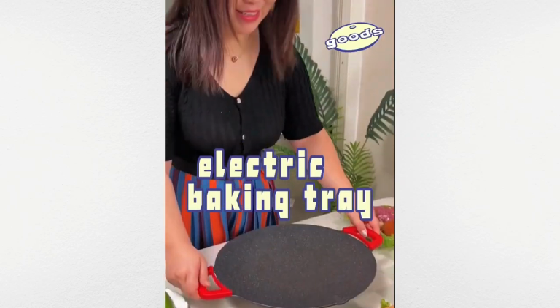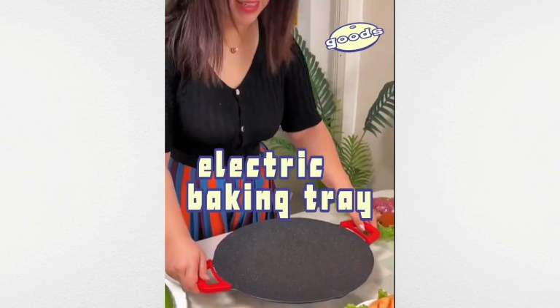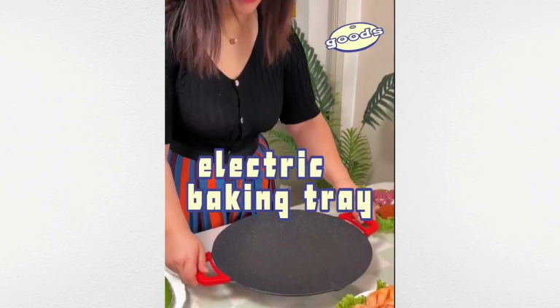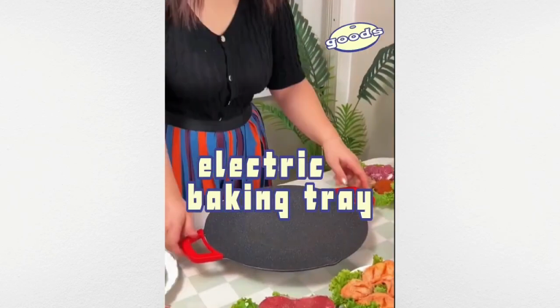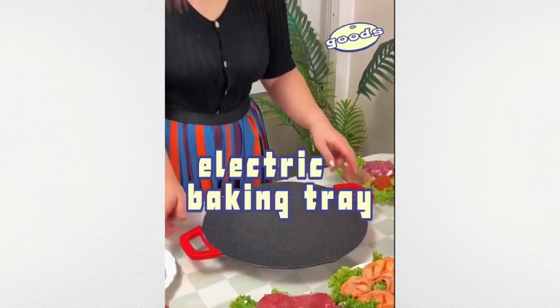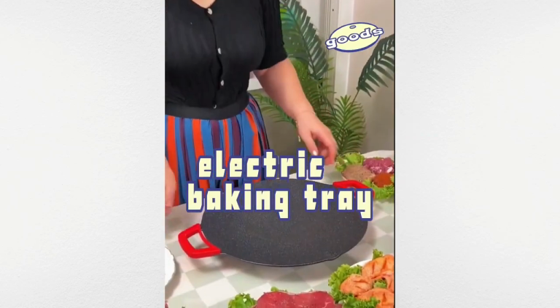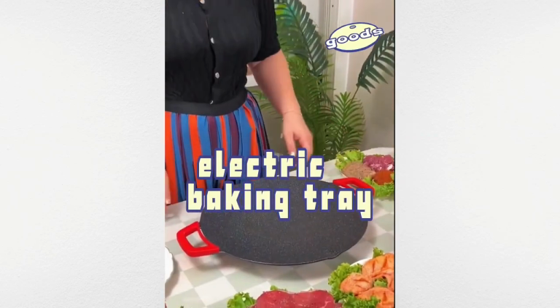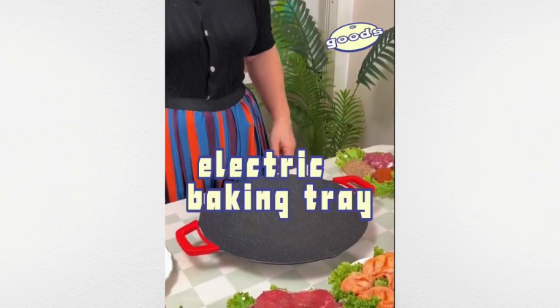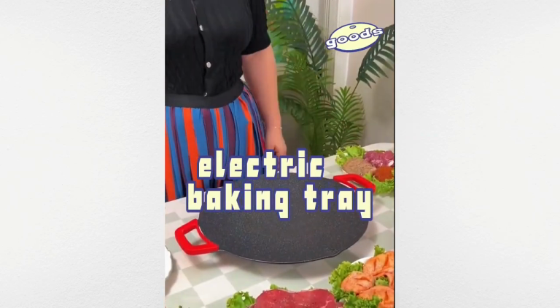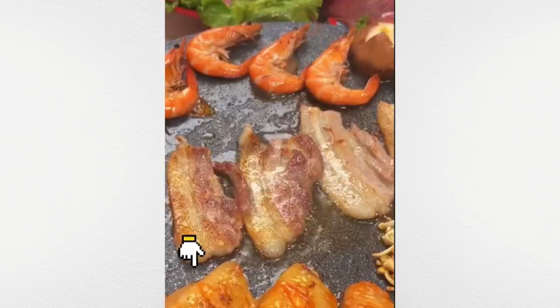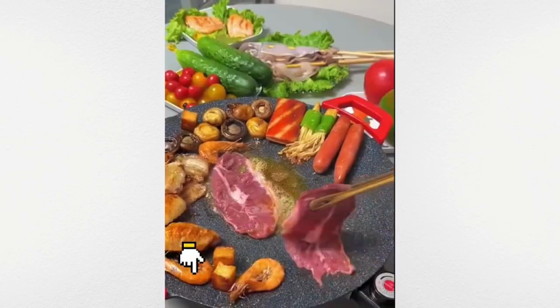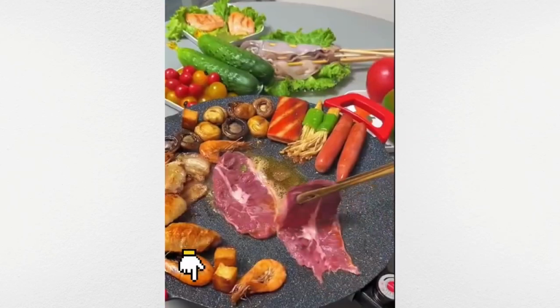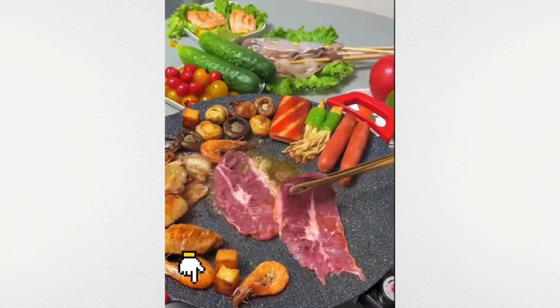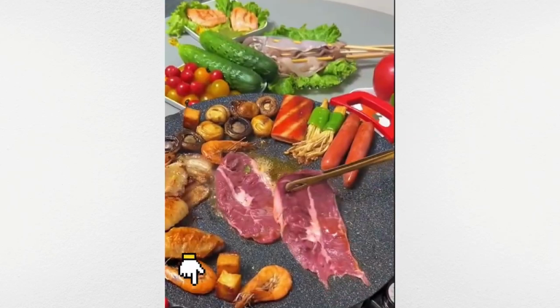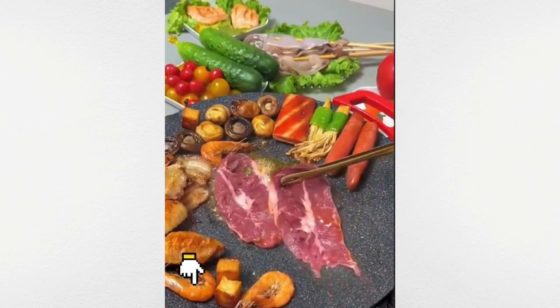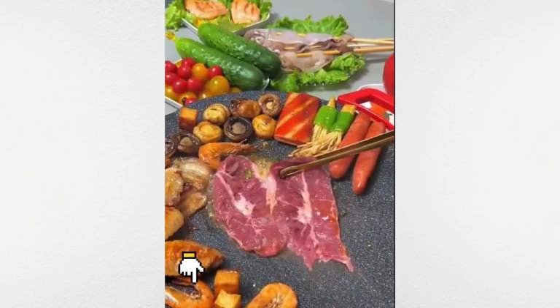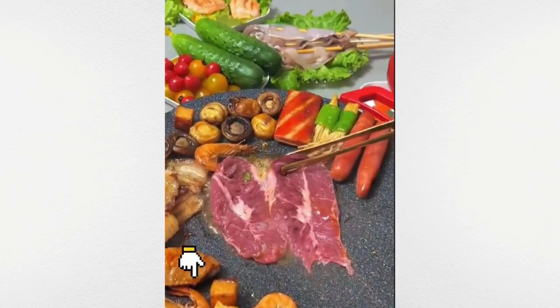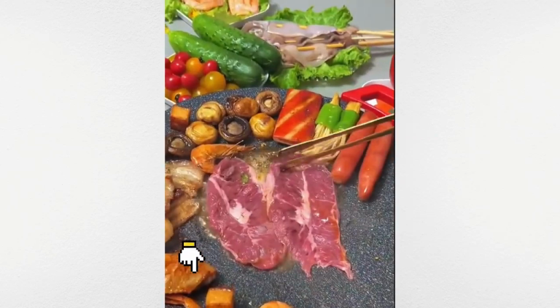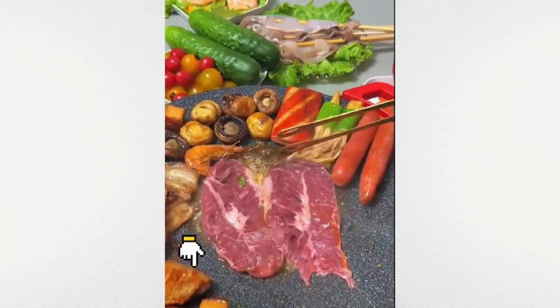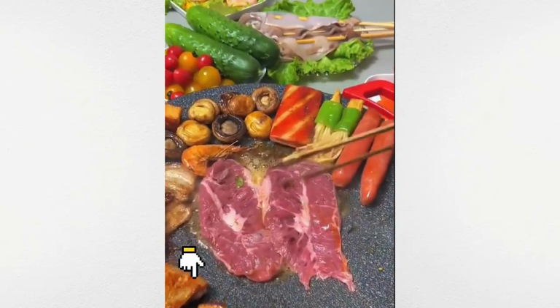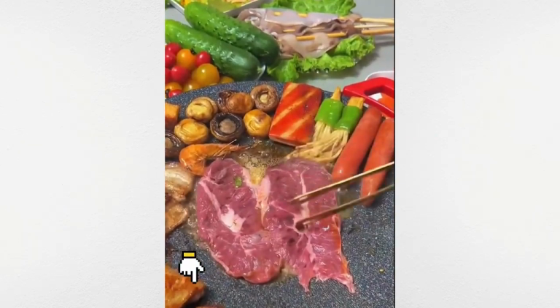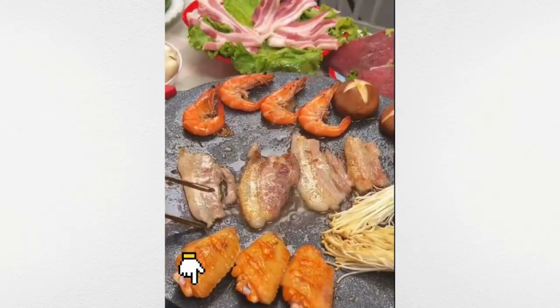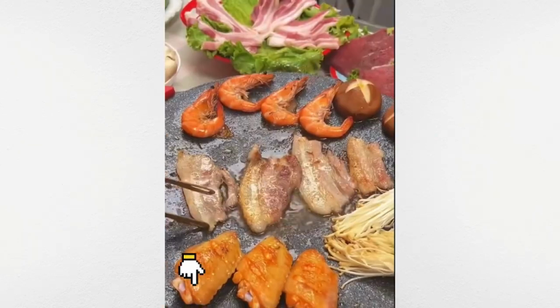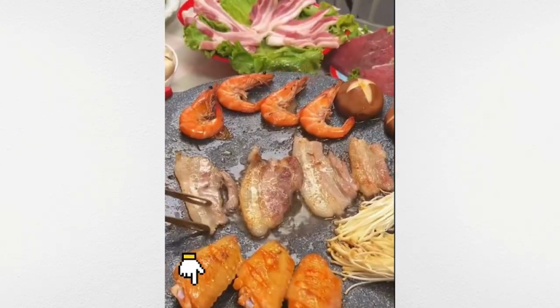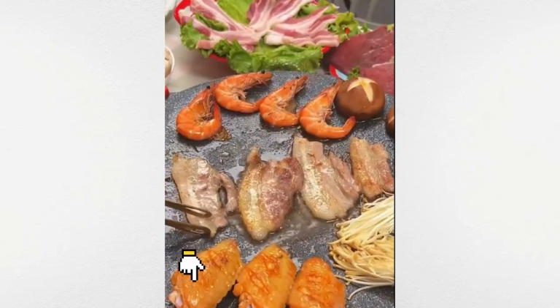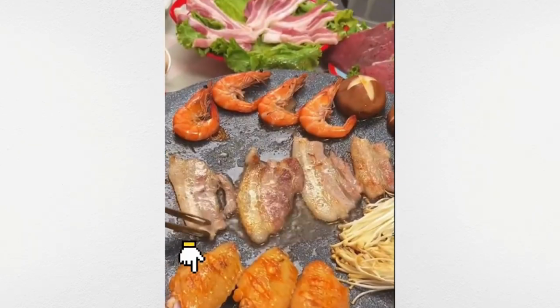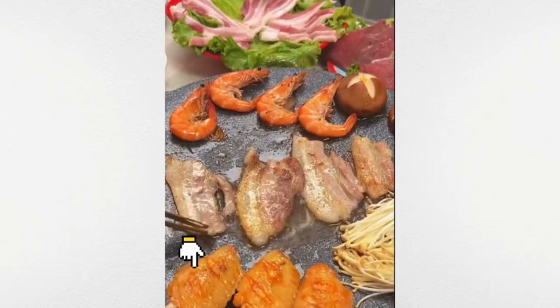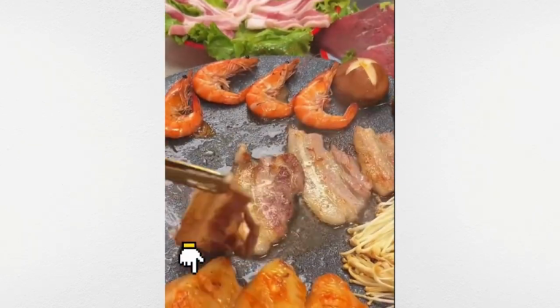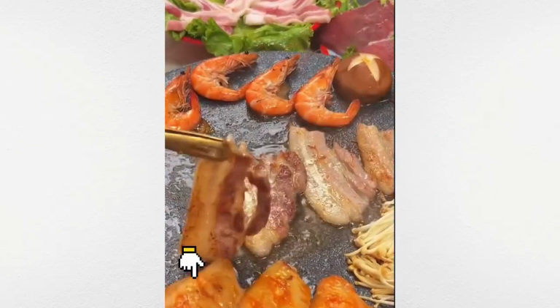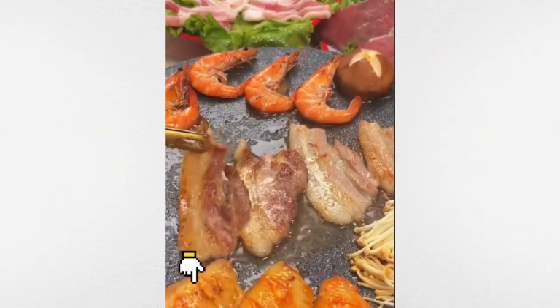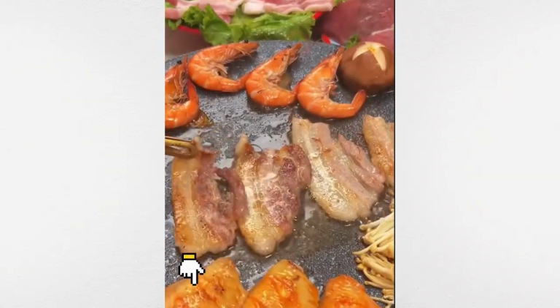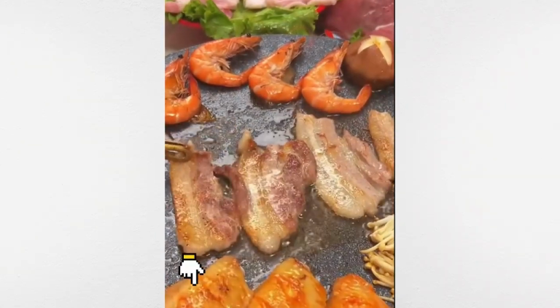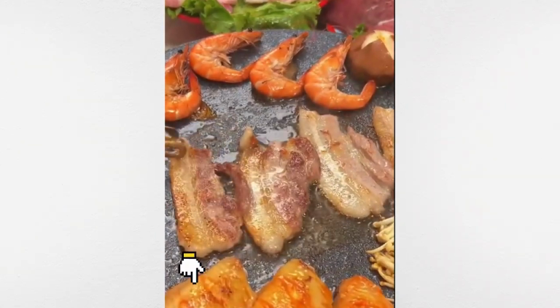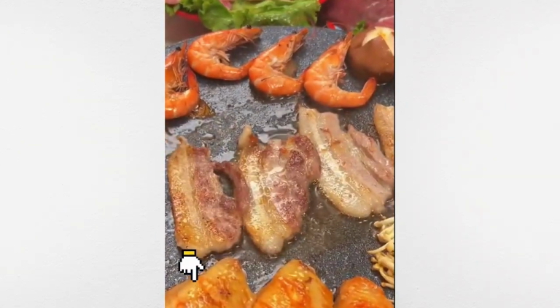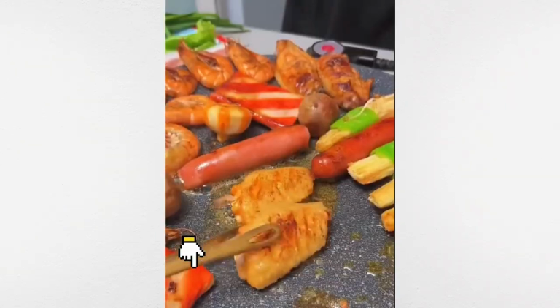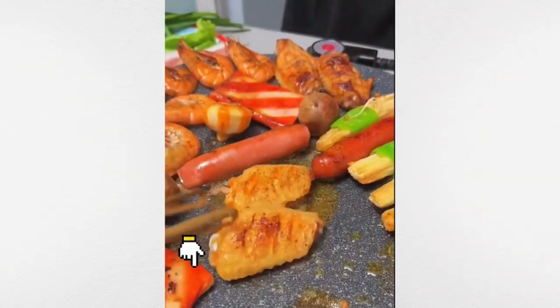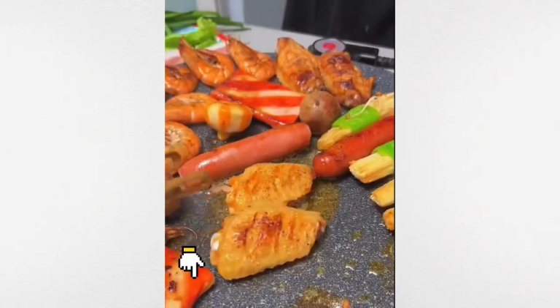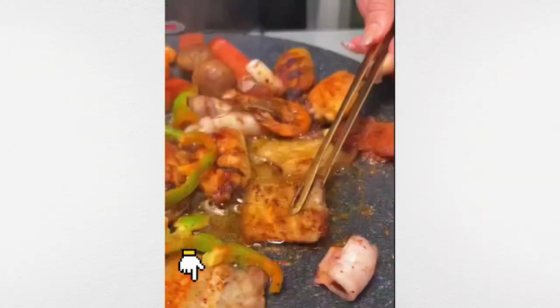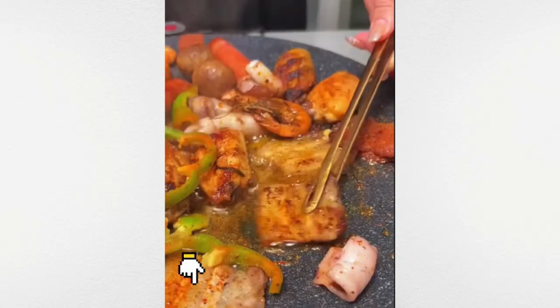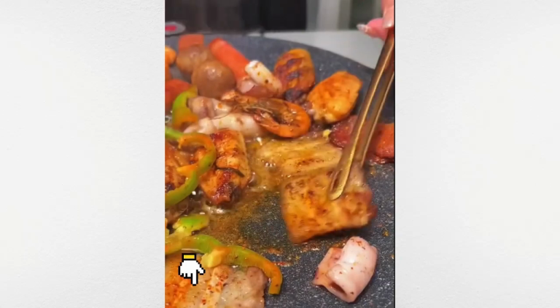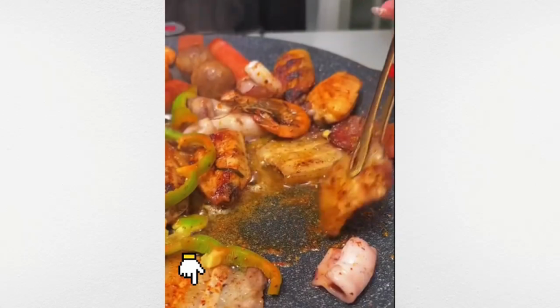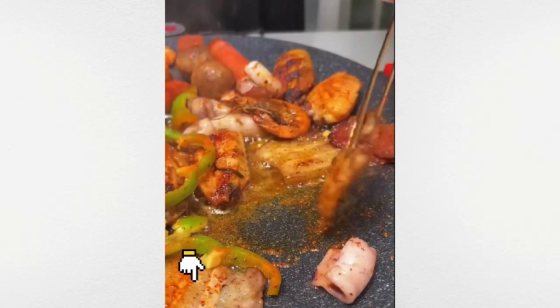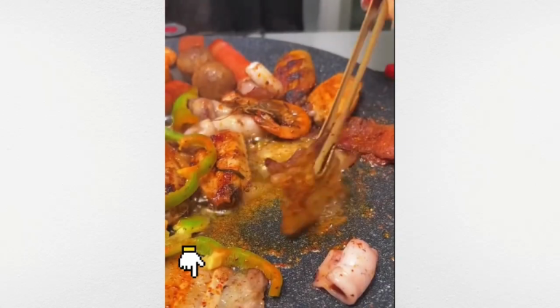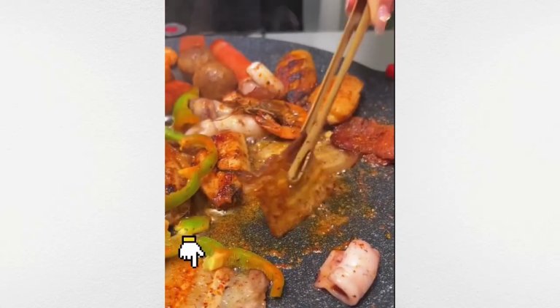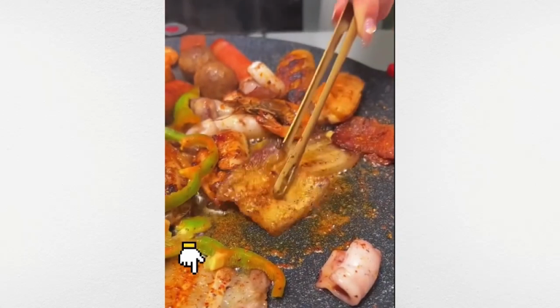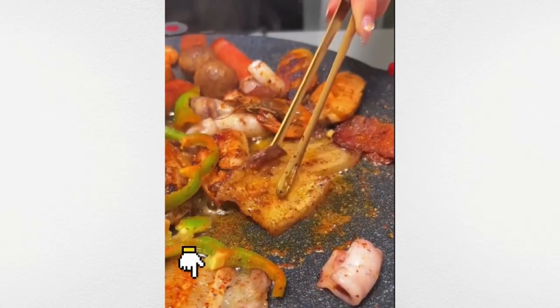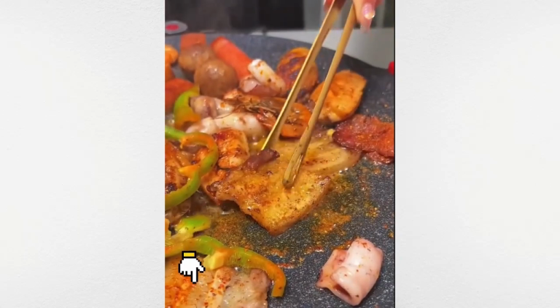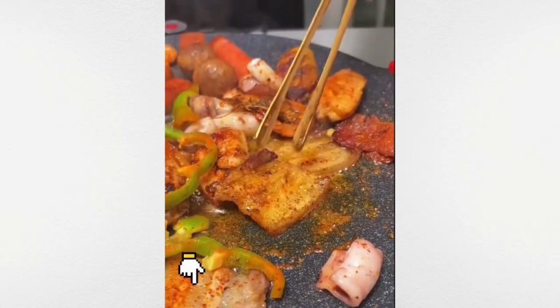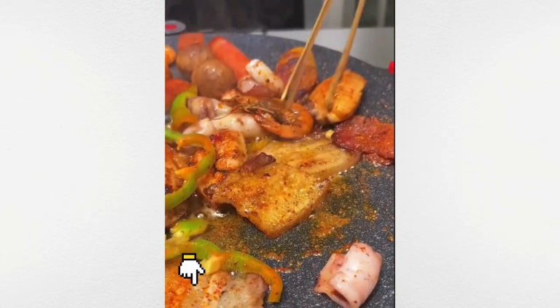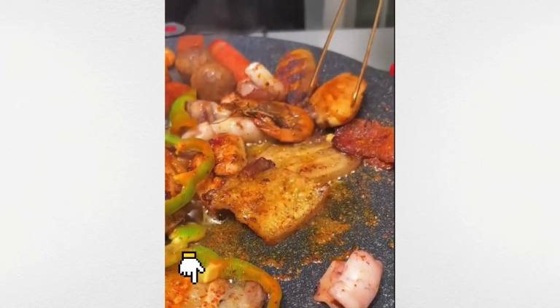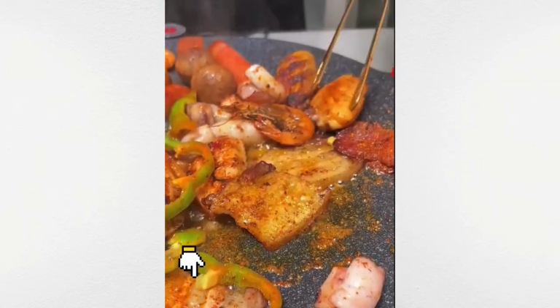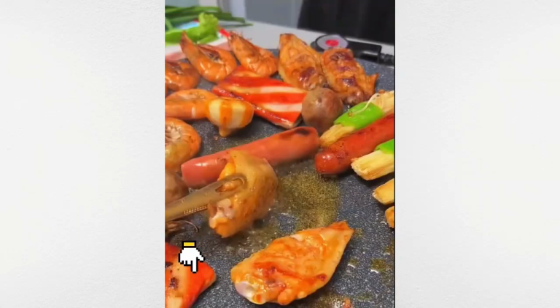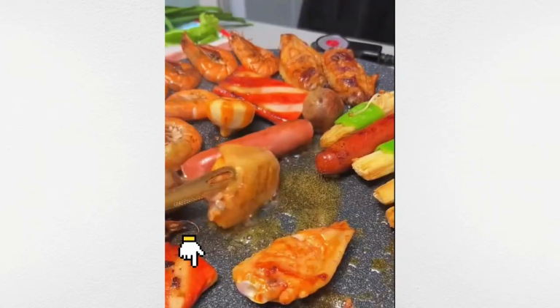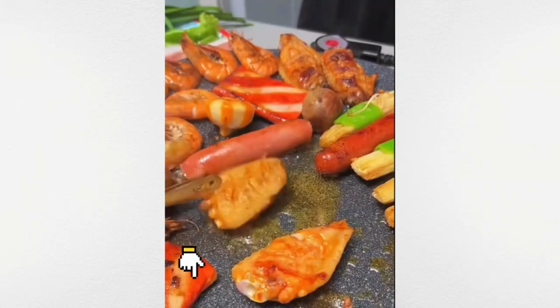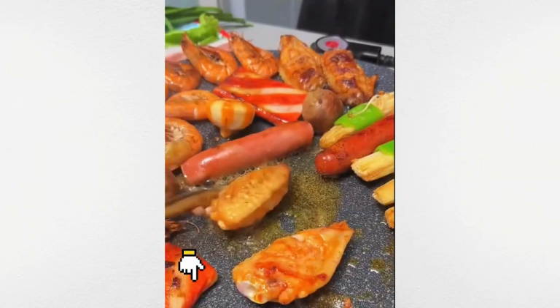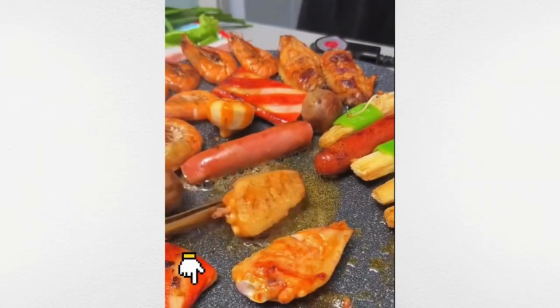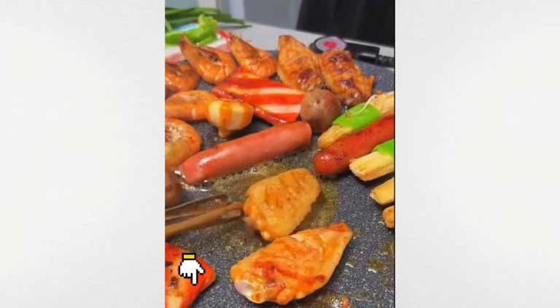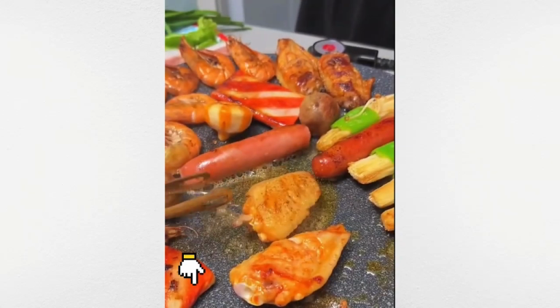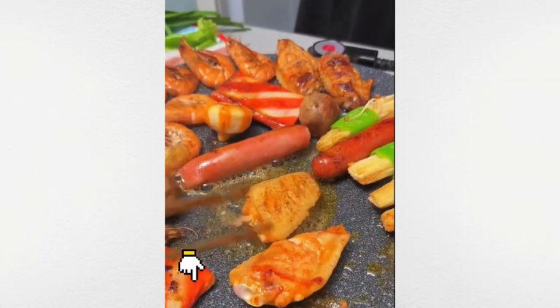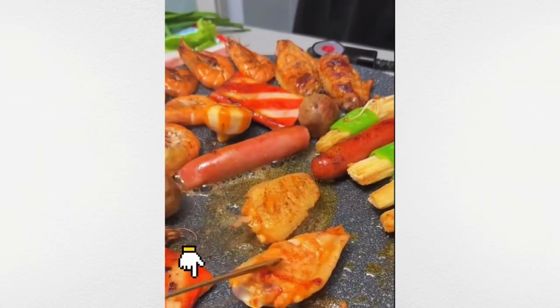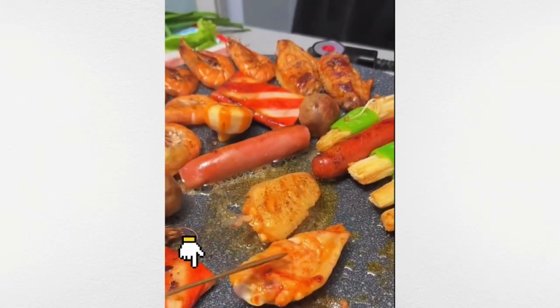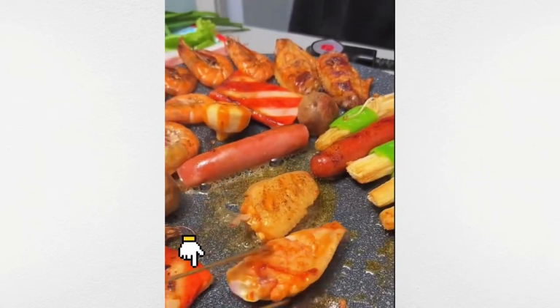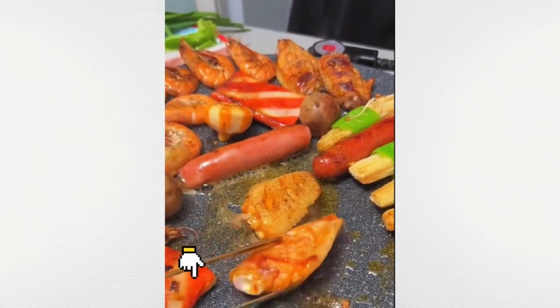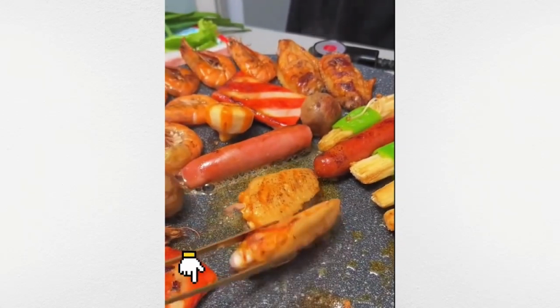Experience versatile cooking with this five-gear non-stick barbecue pan, perfect for a variety of dishes.